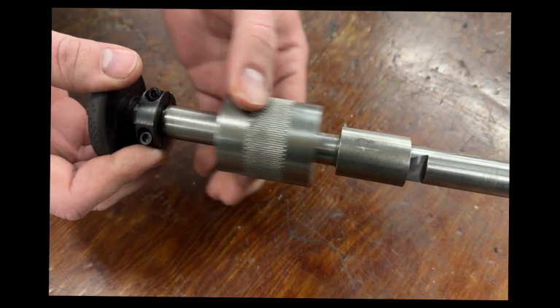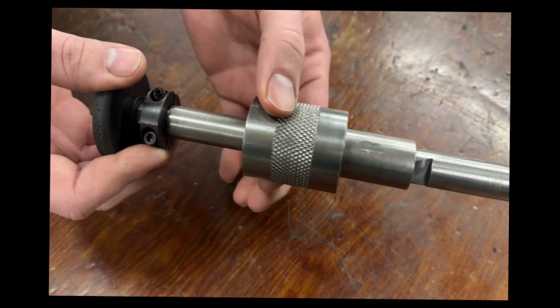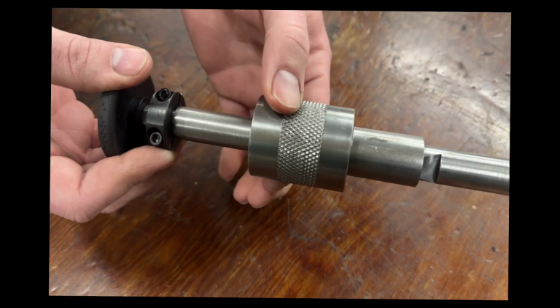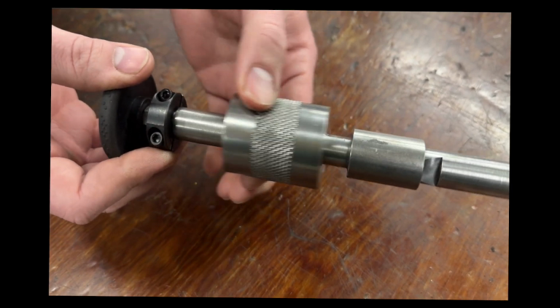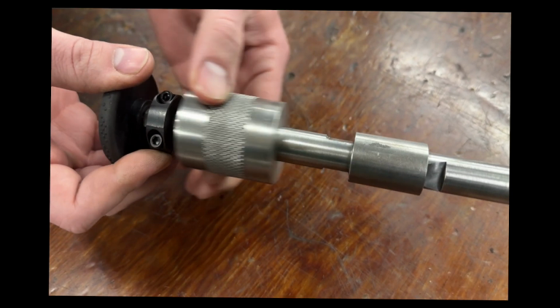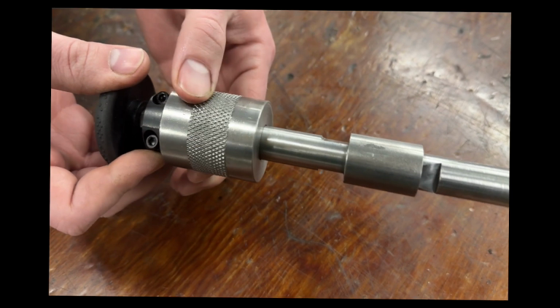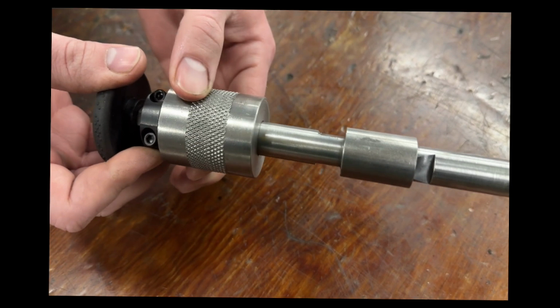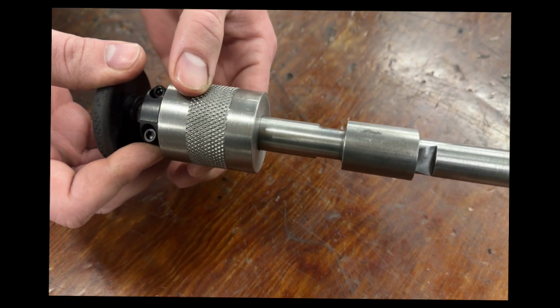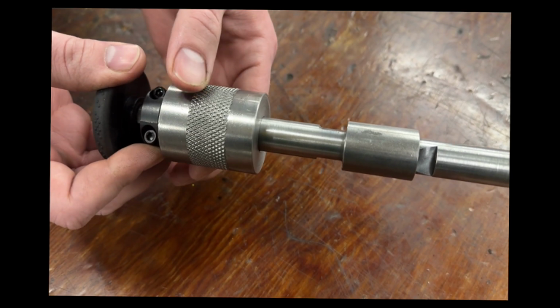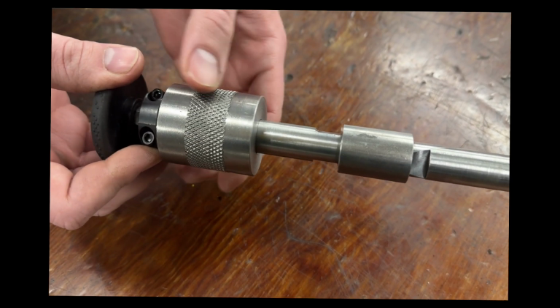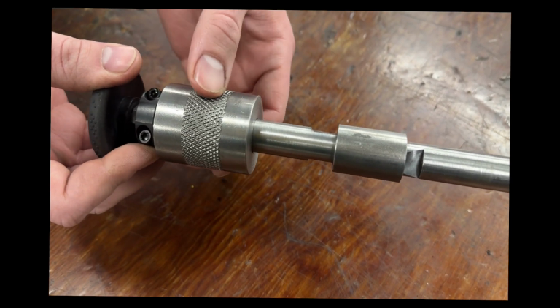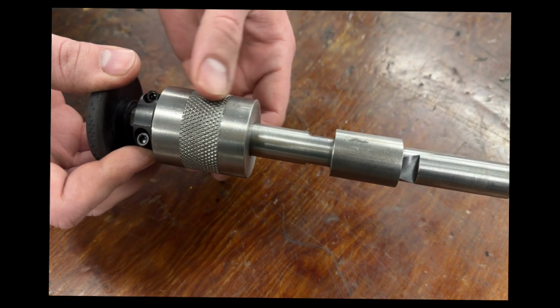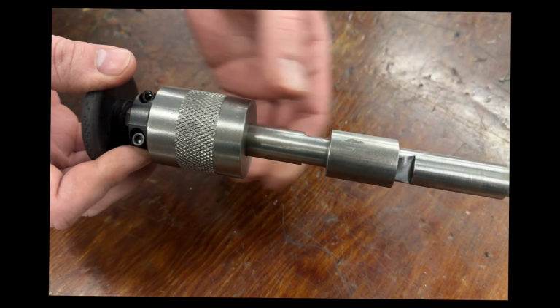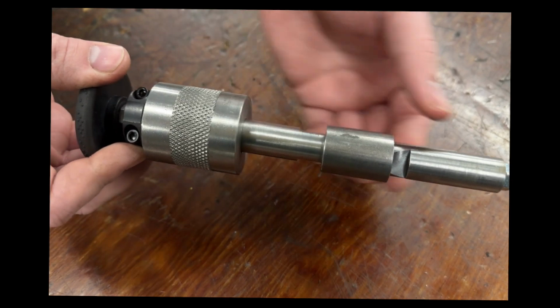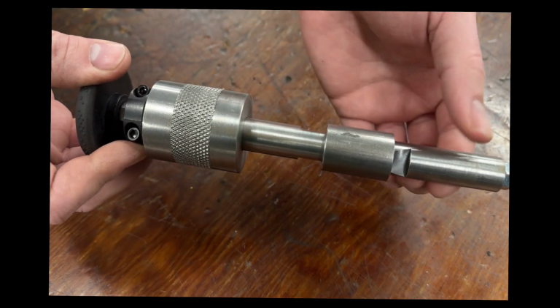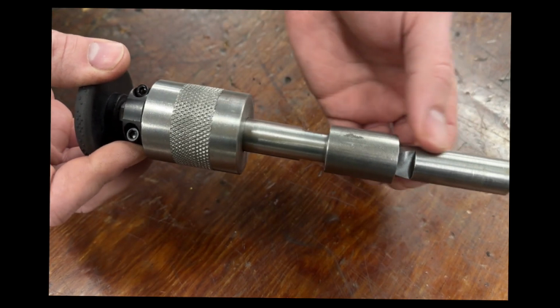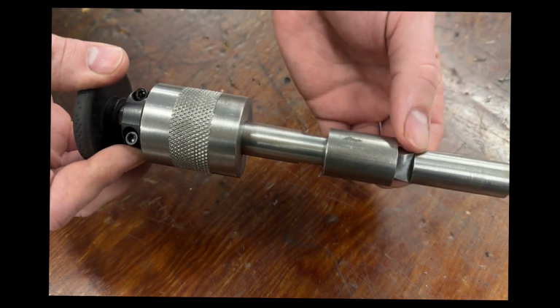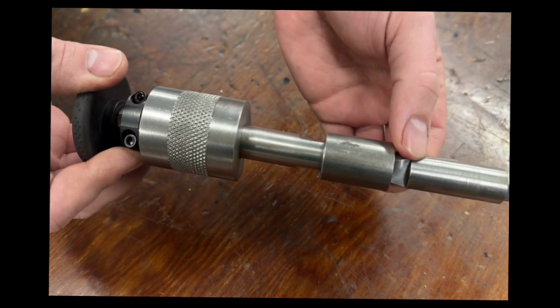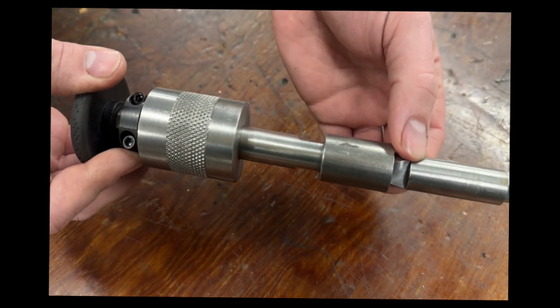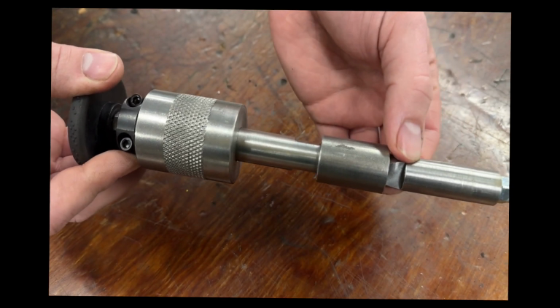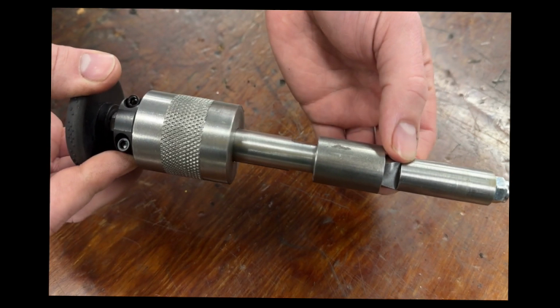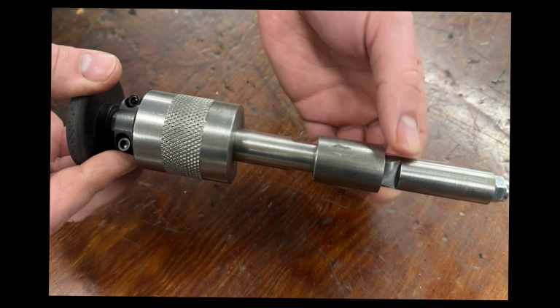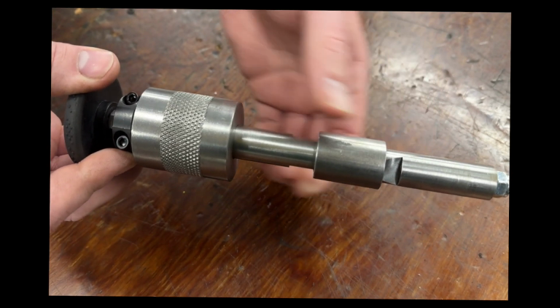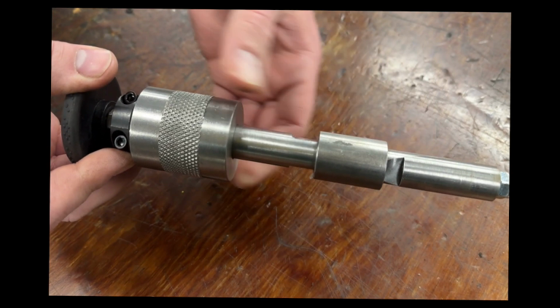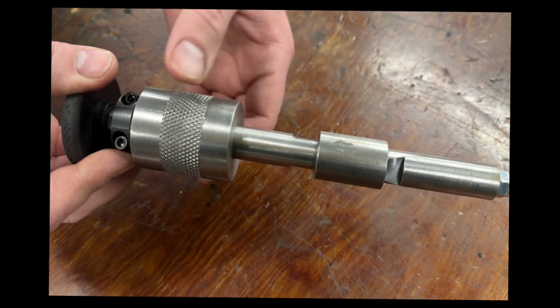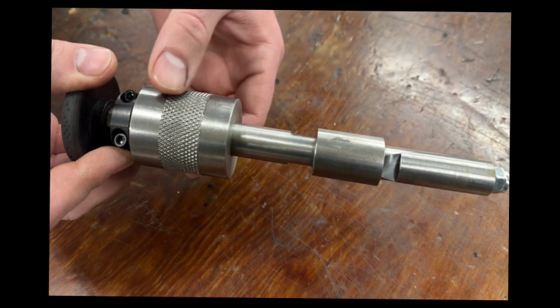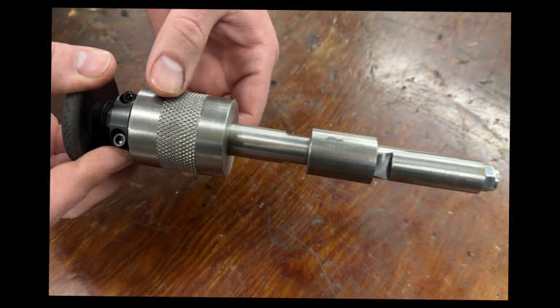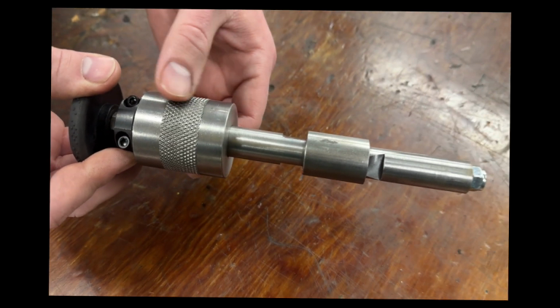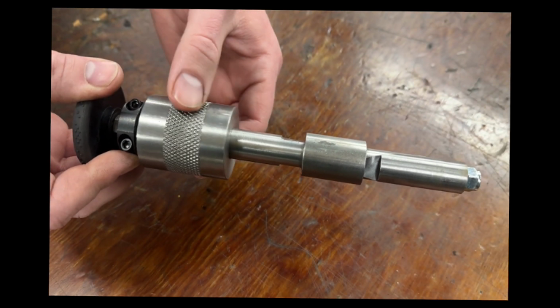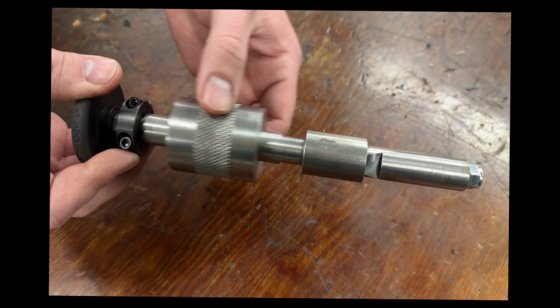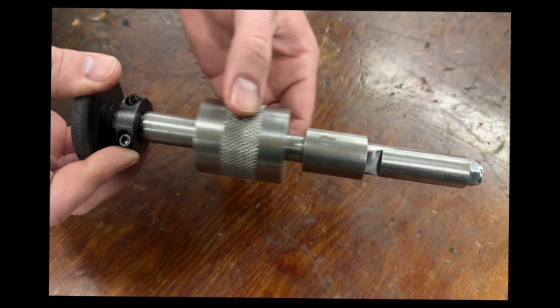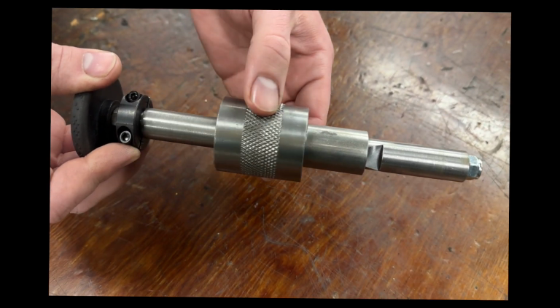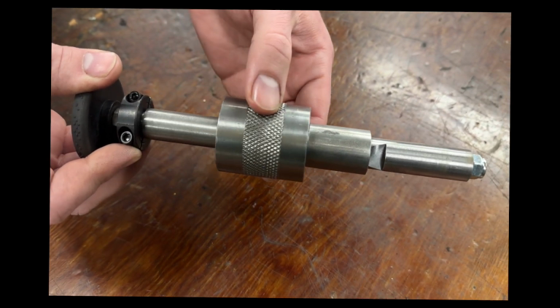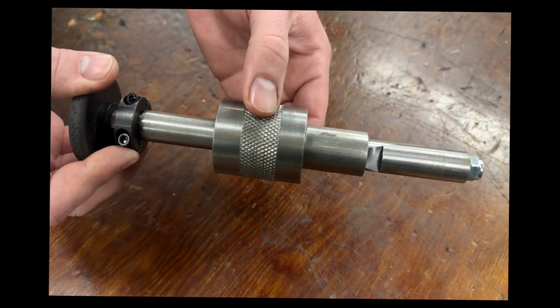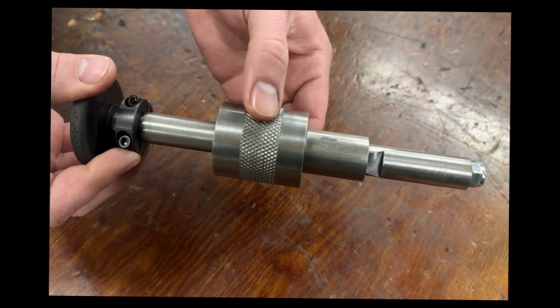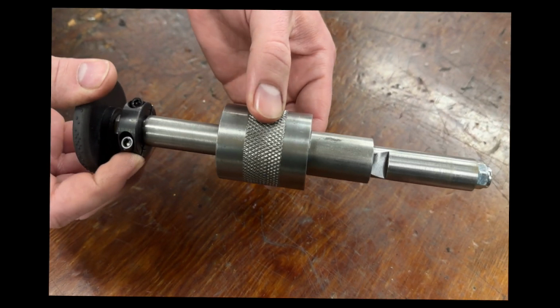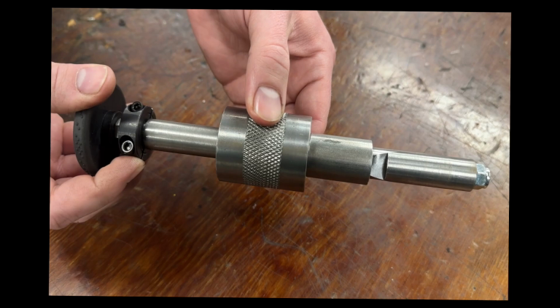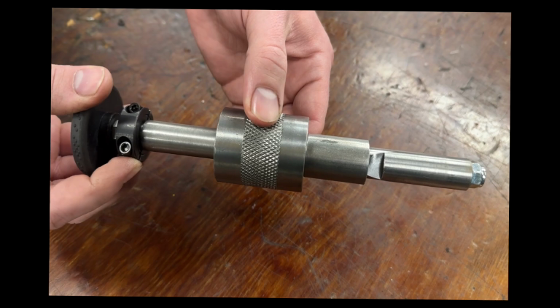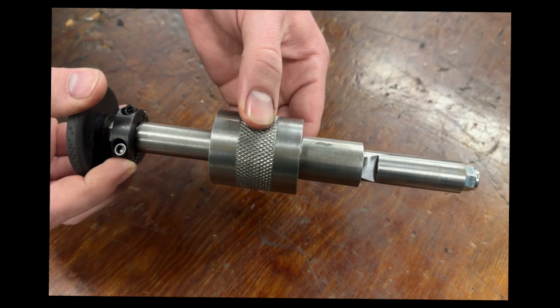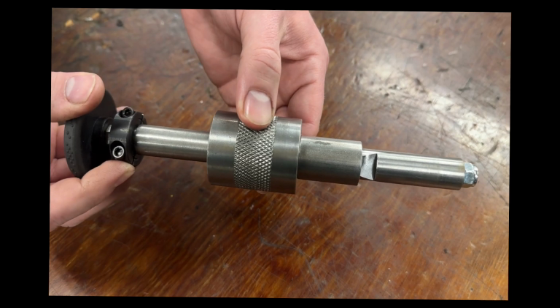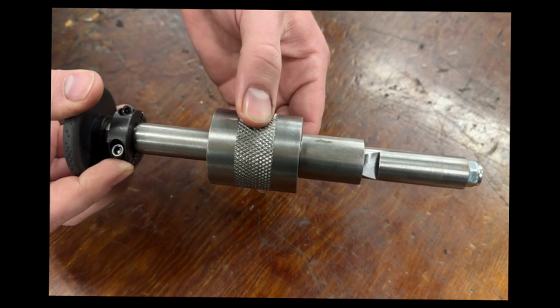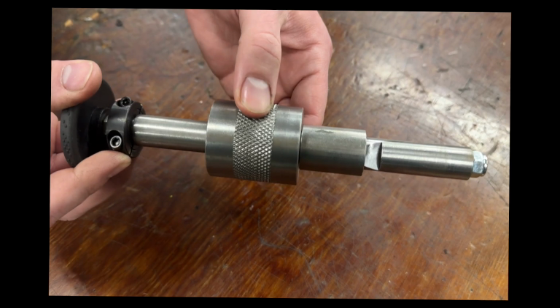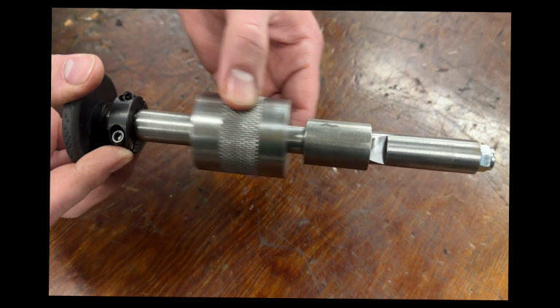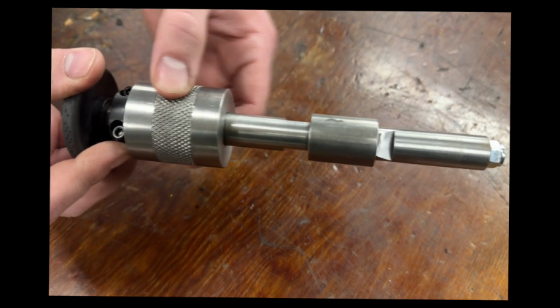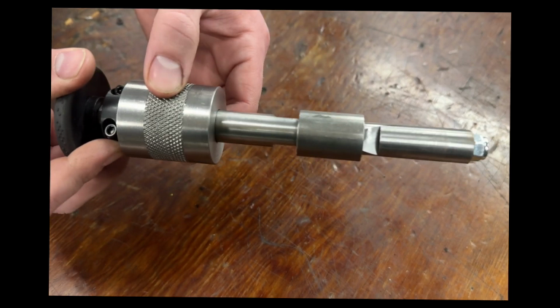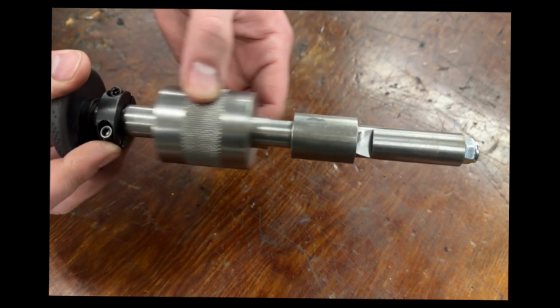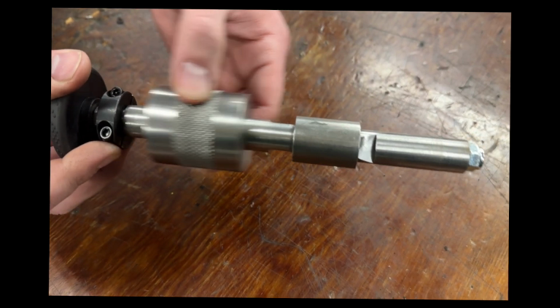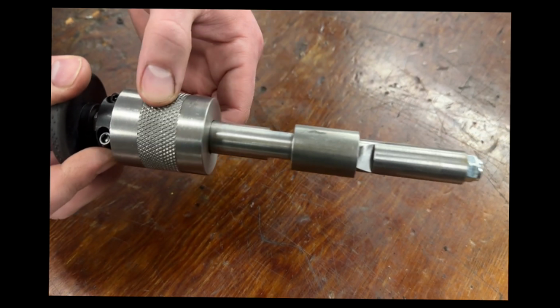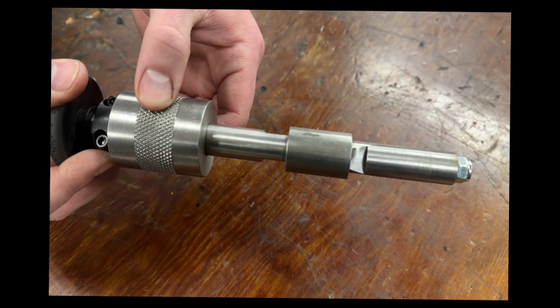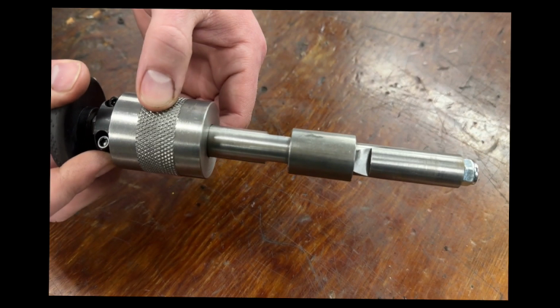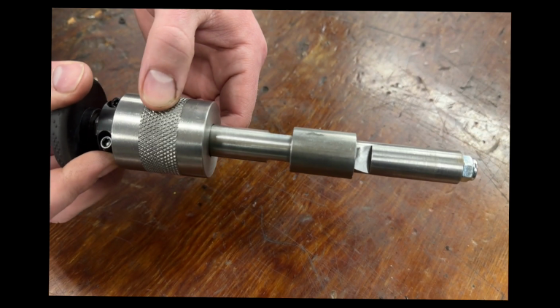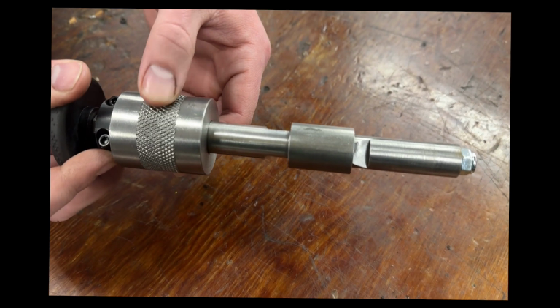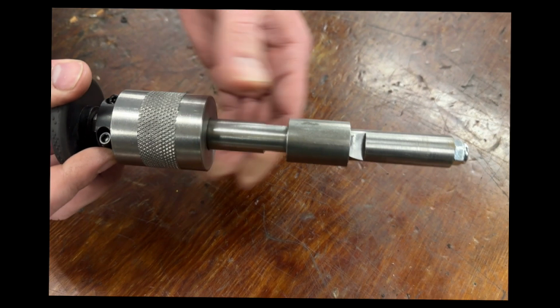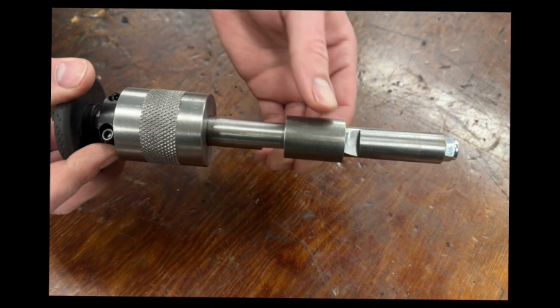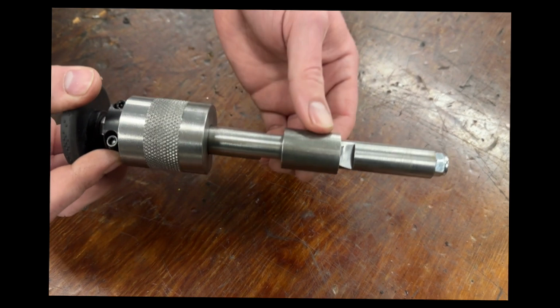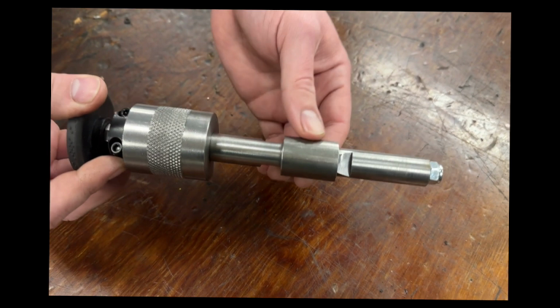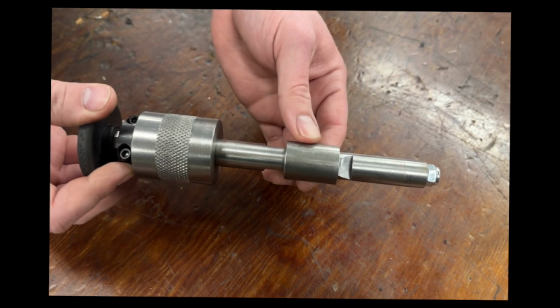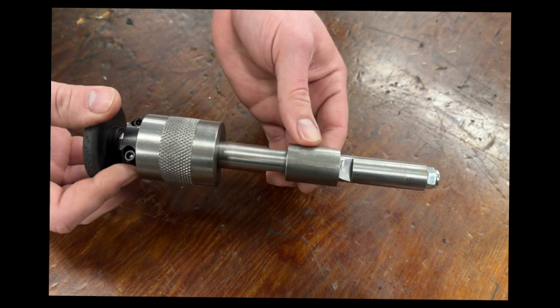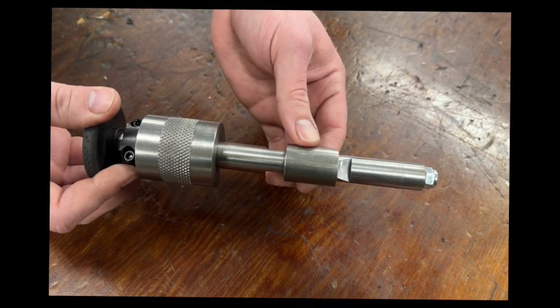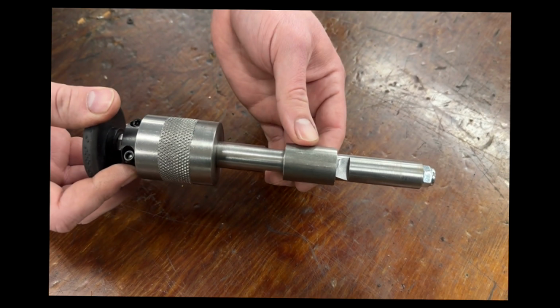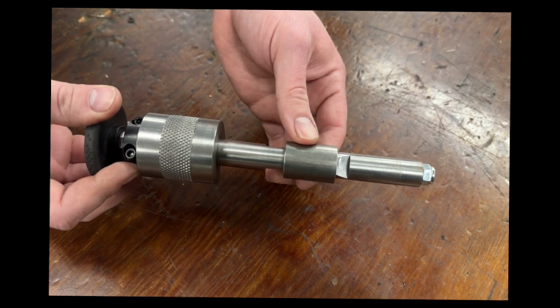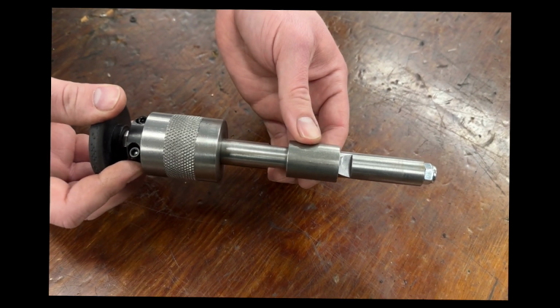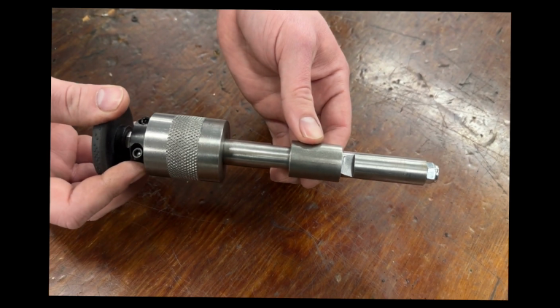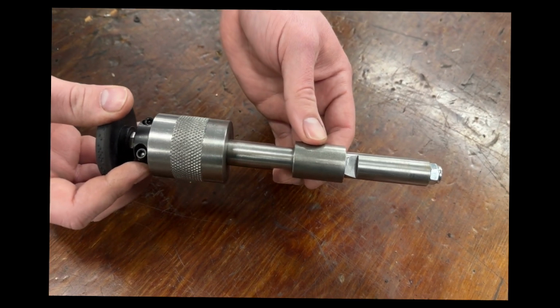This piece acts as a slide hammer, so once it's locked into the tube you can use it to knock the push rod tube out.